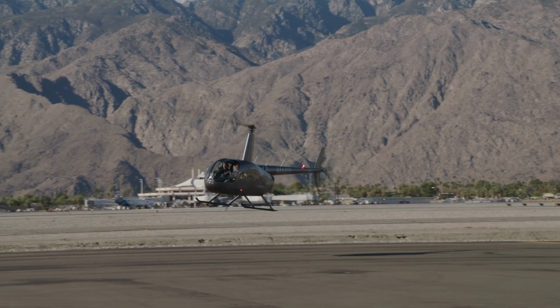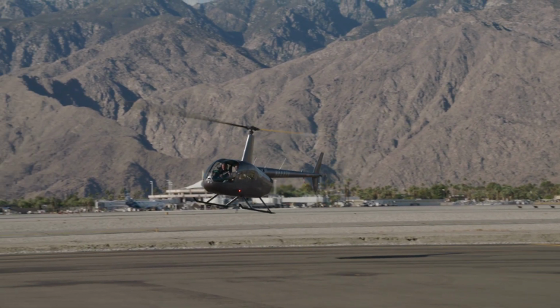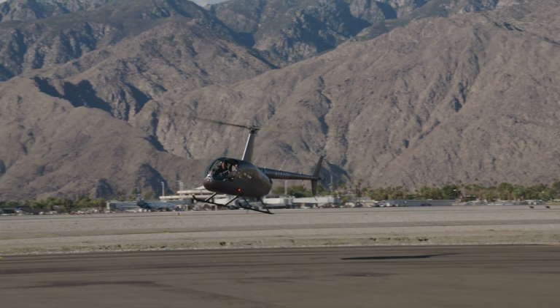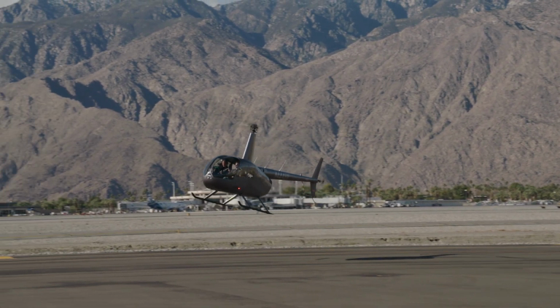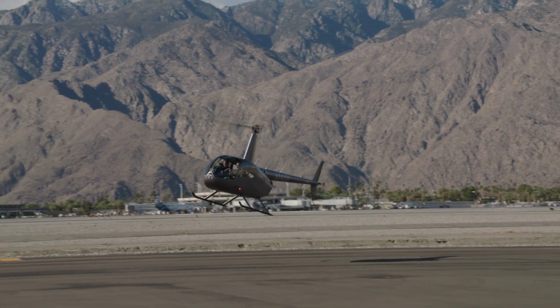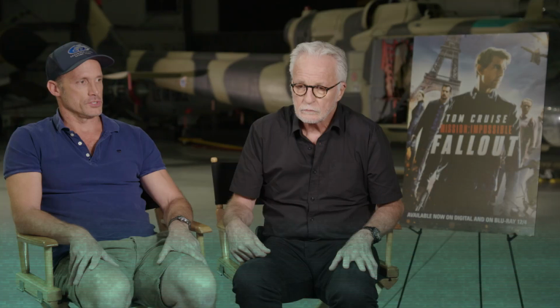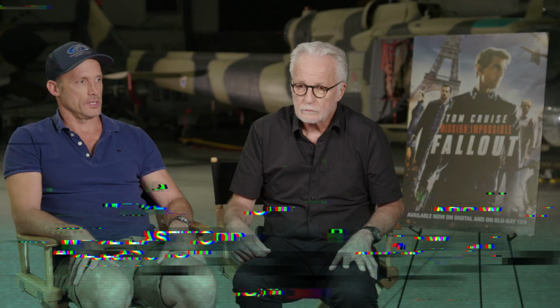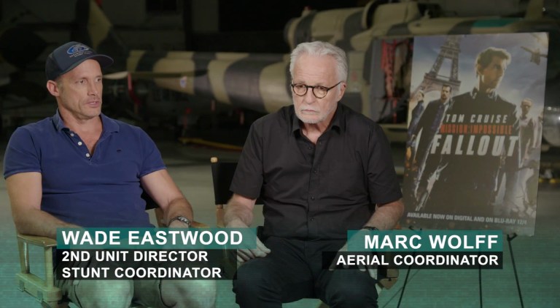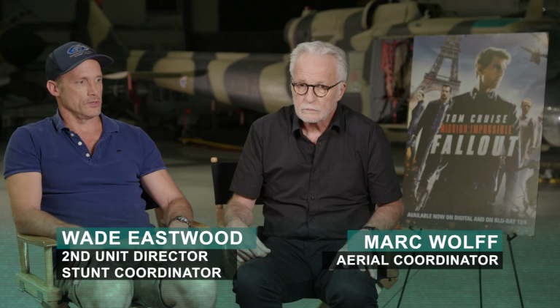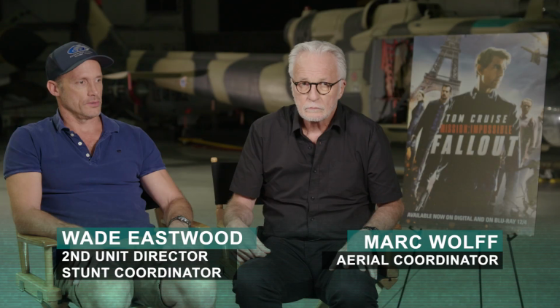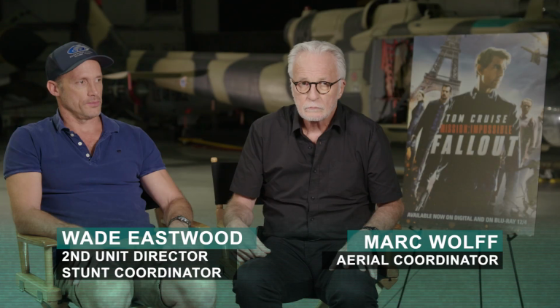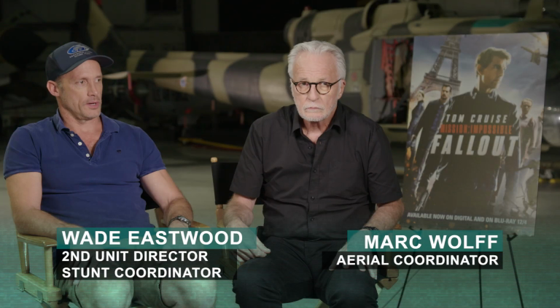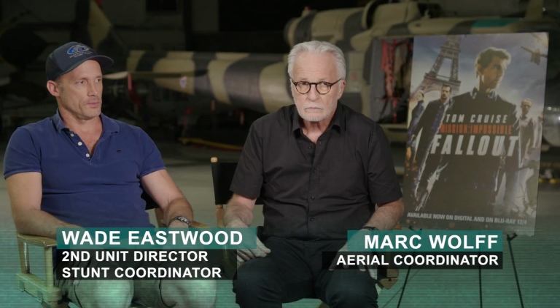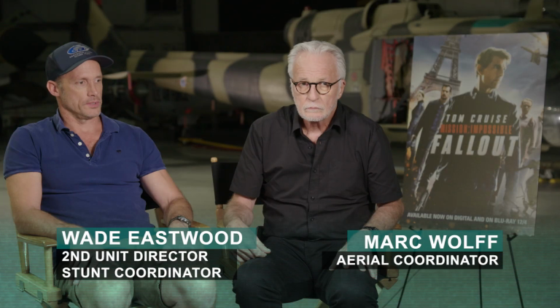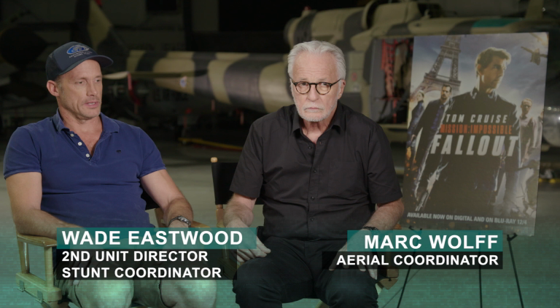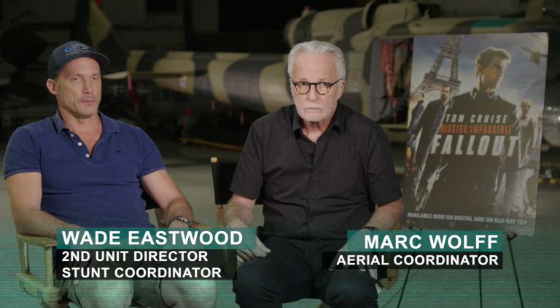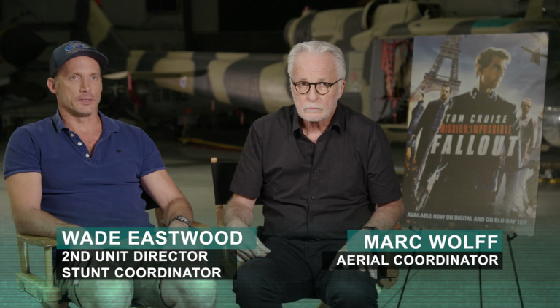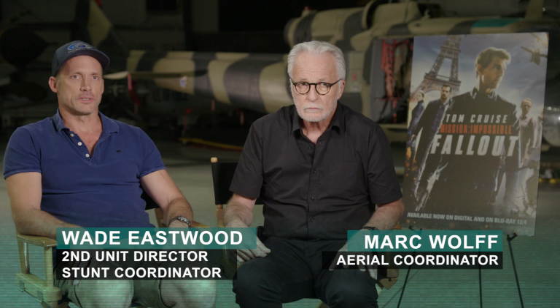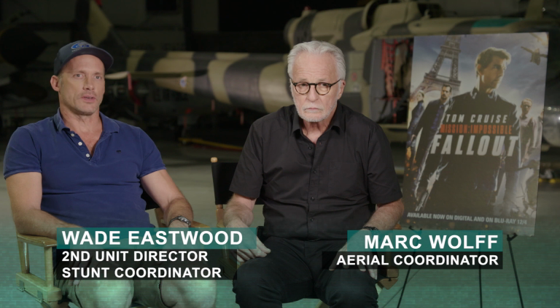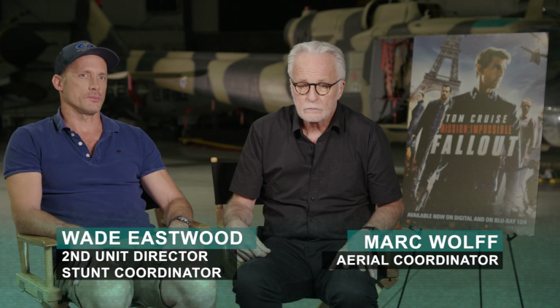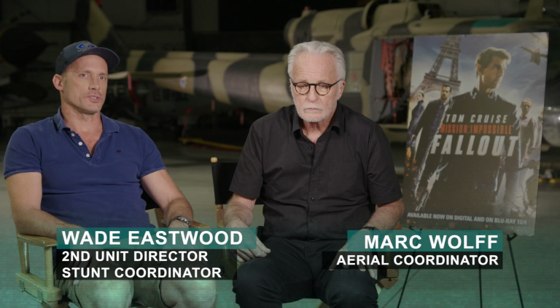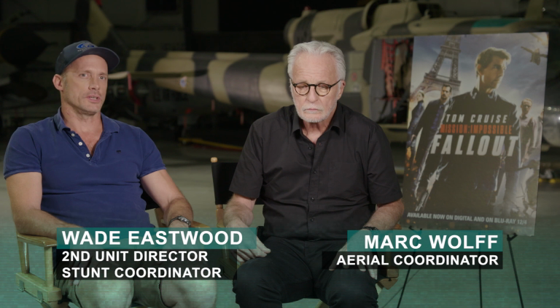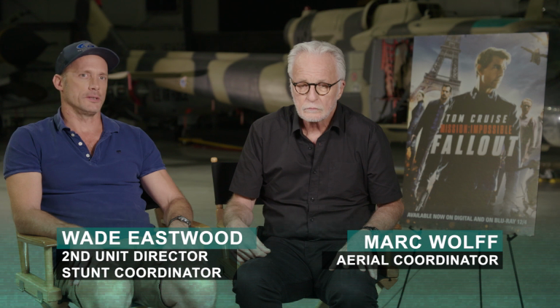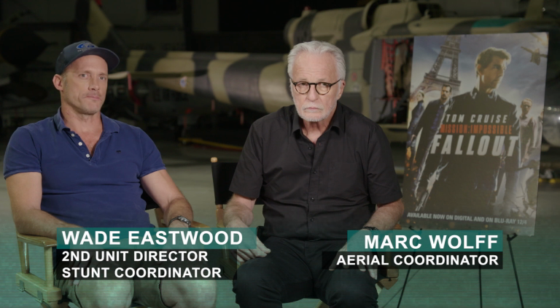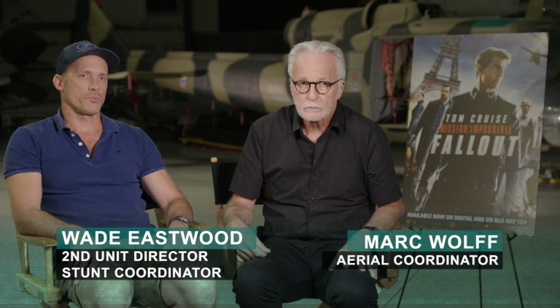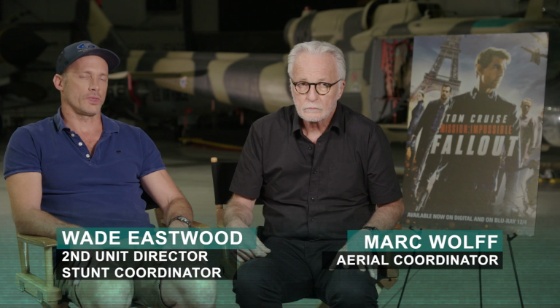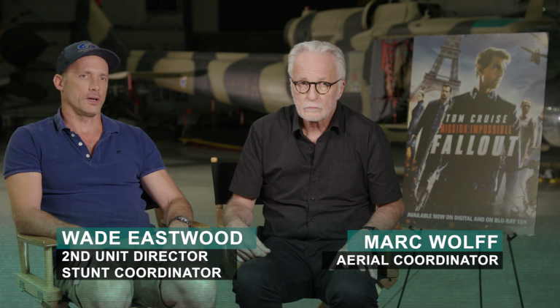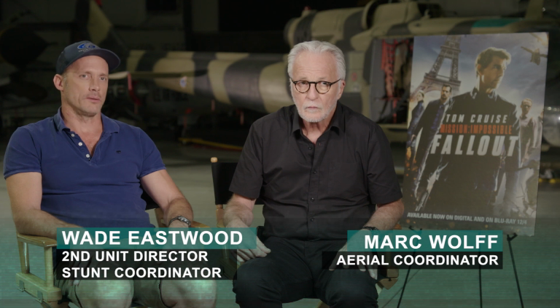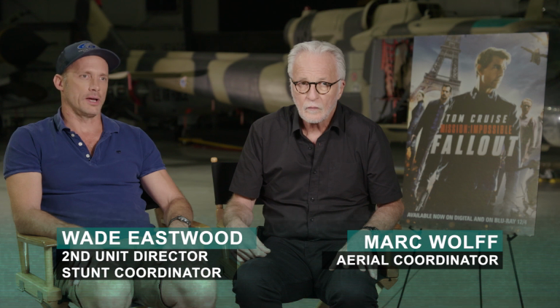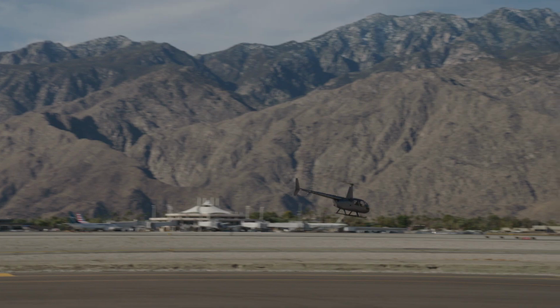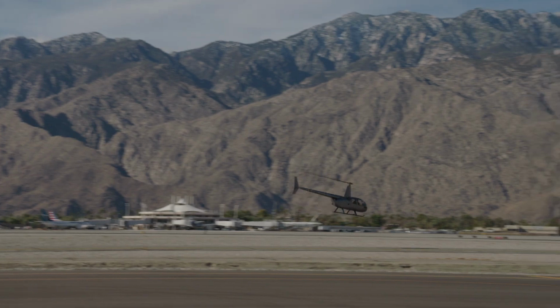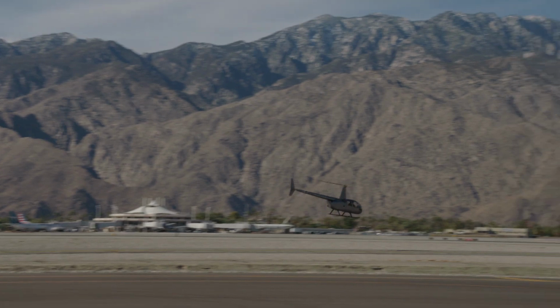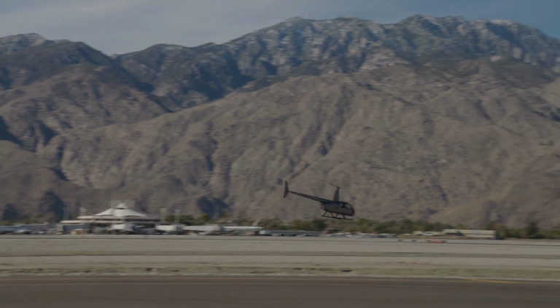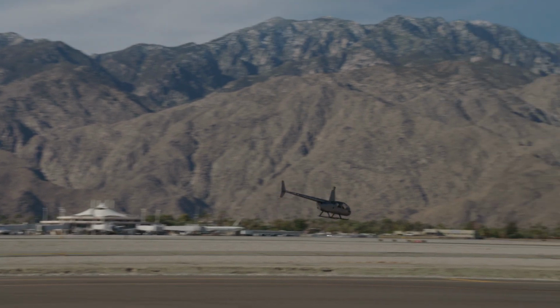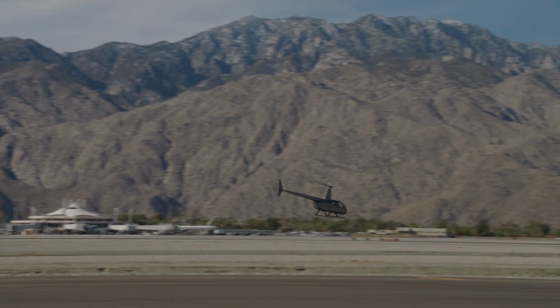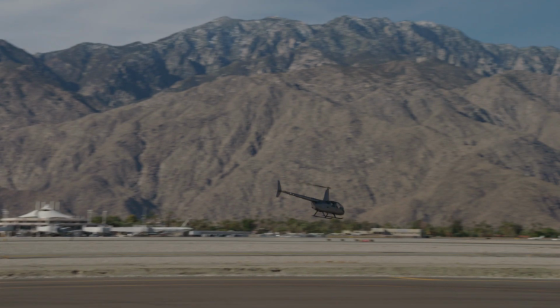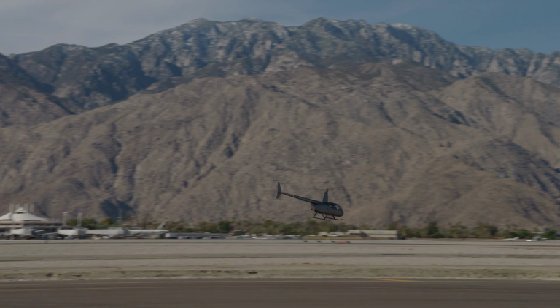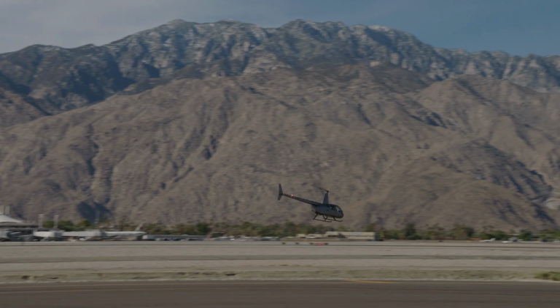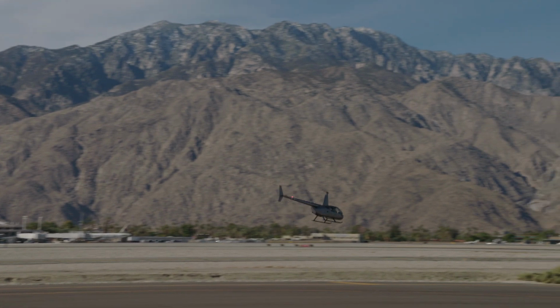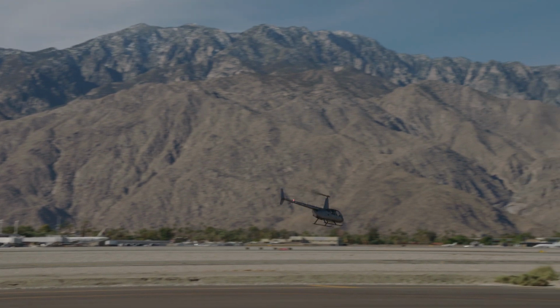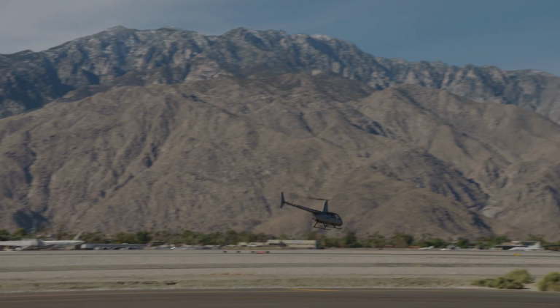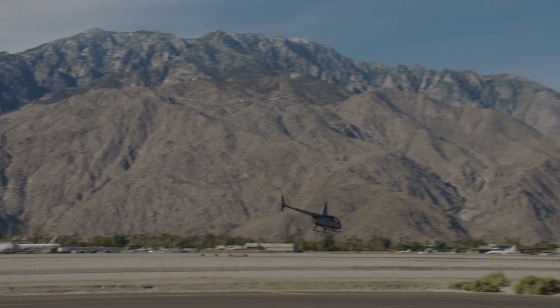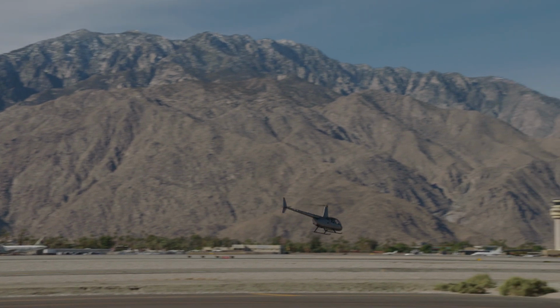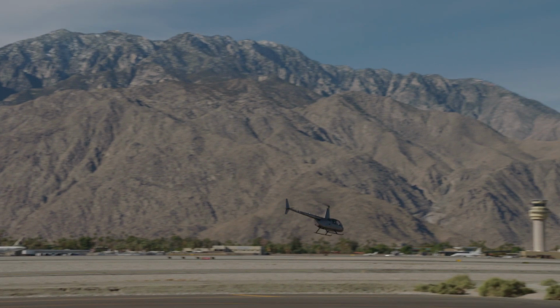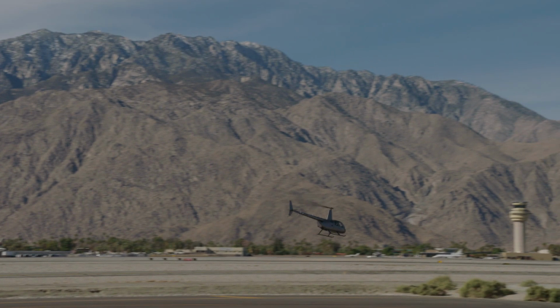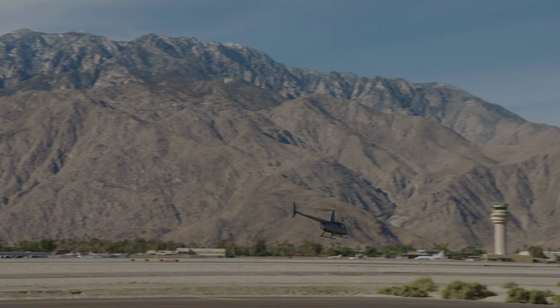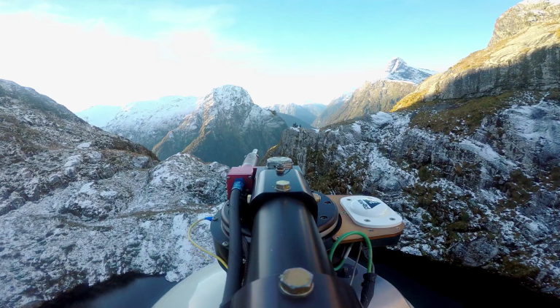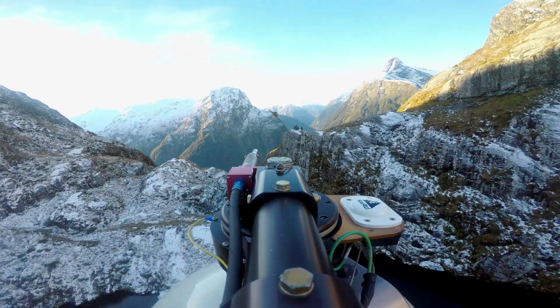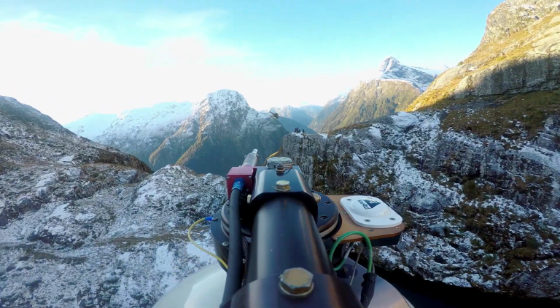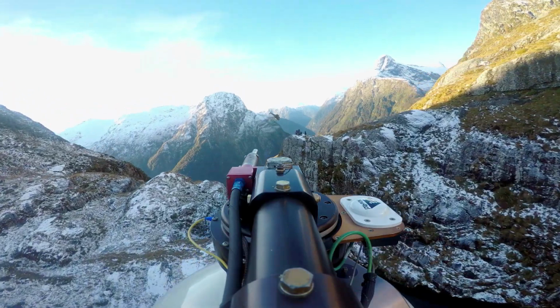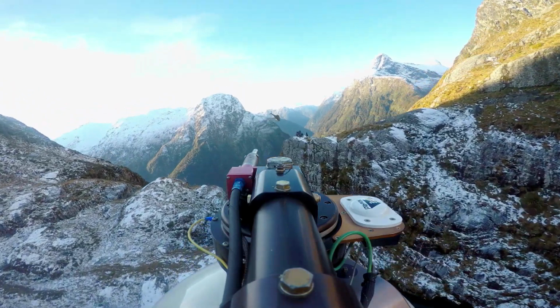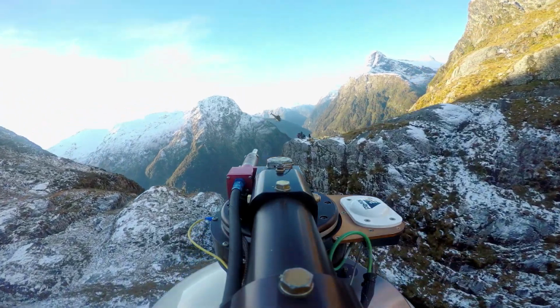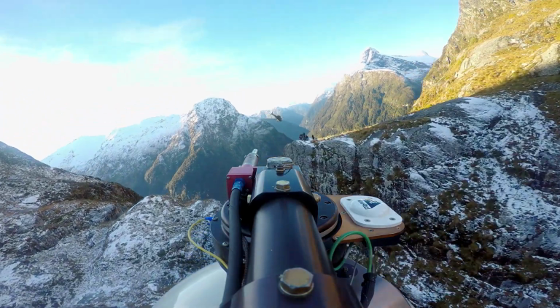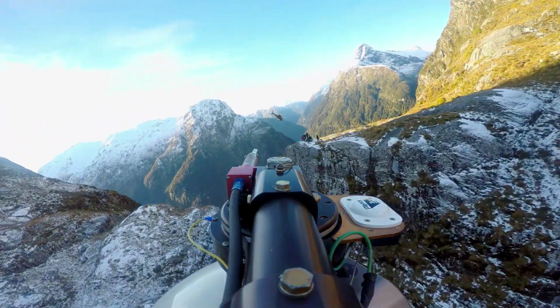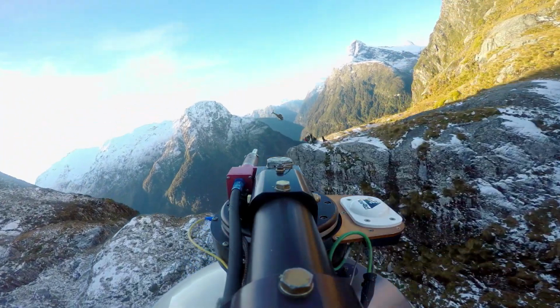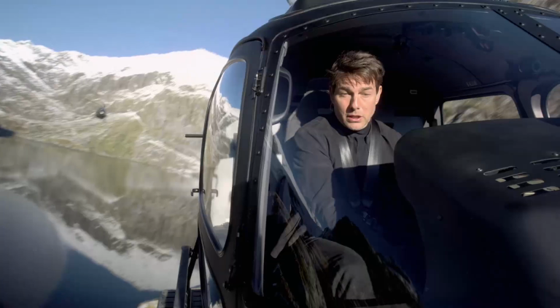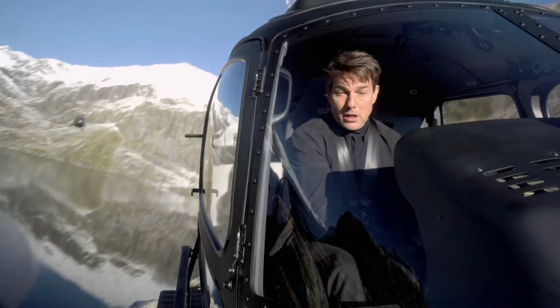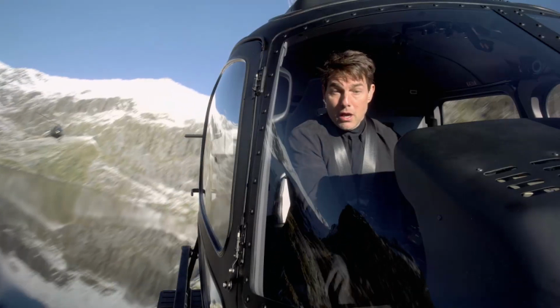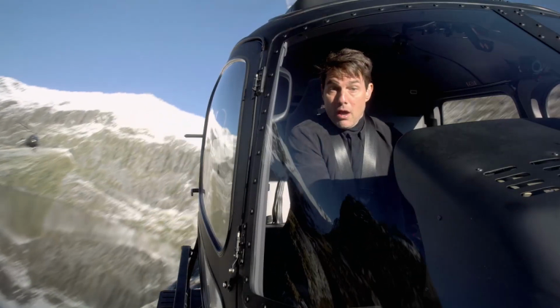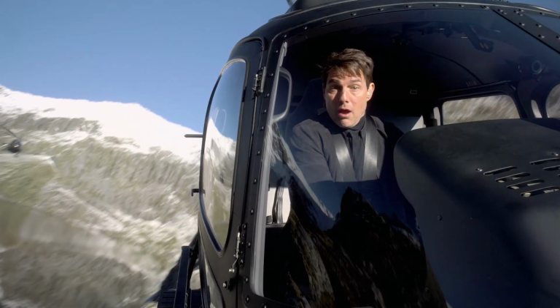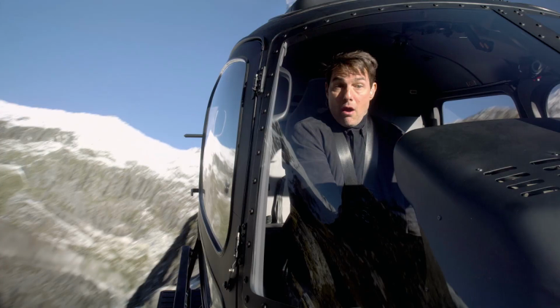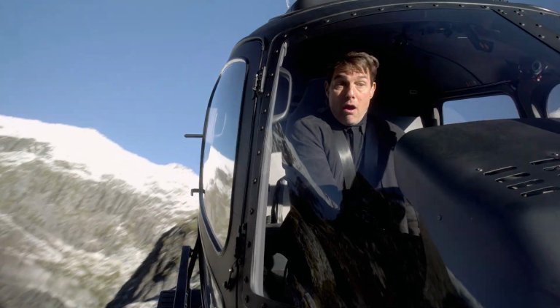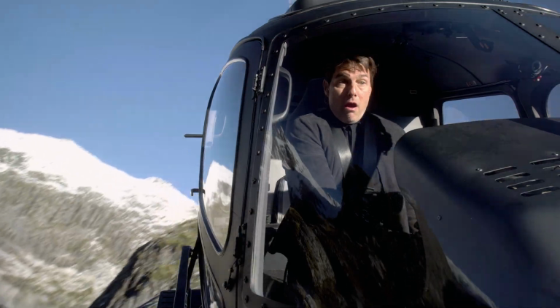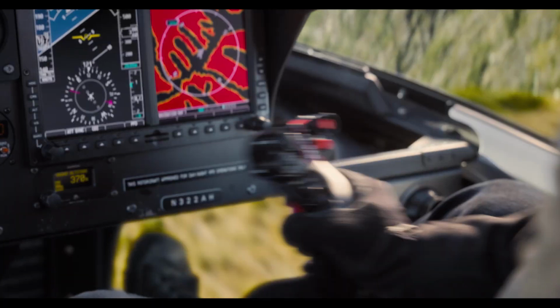With any machine, you've got to fly within the limits of that machine, and those limits change, especially when you go into the mountains like what we did on Fallout.